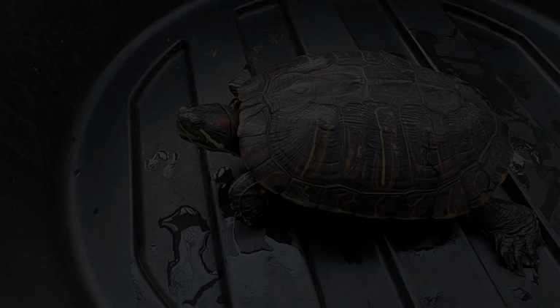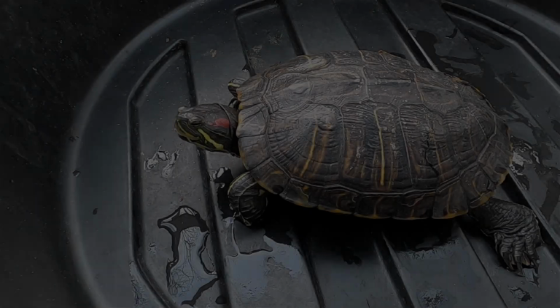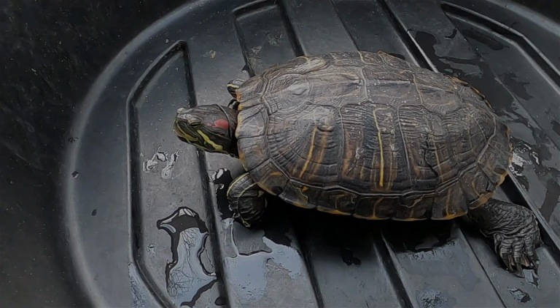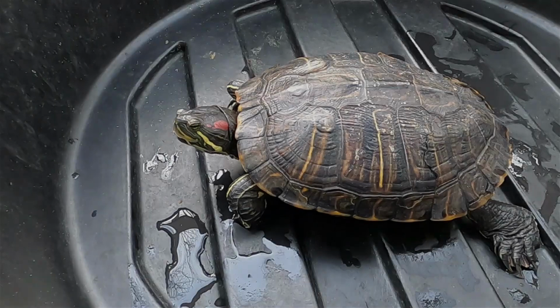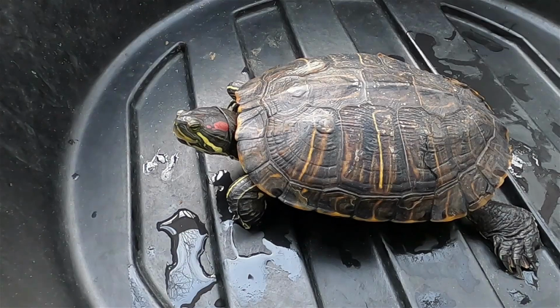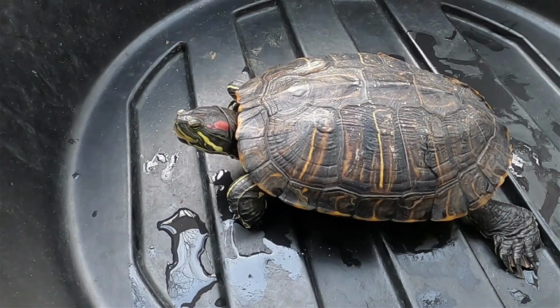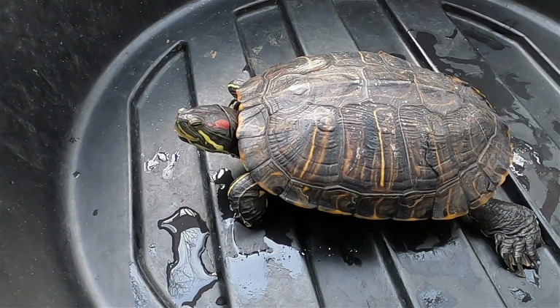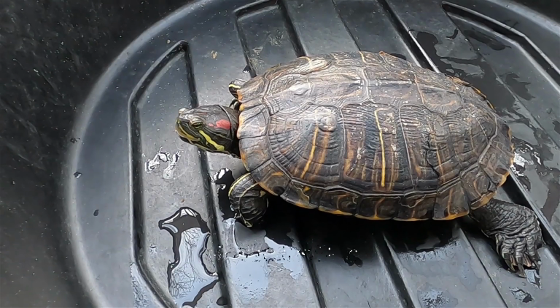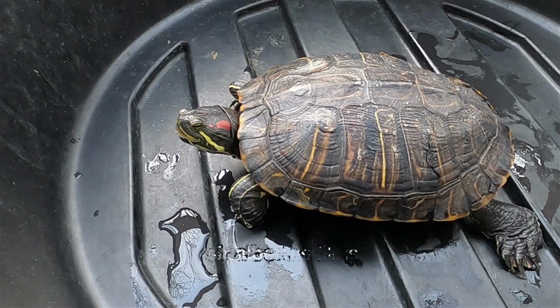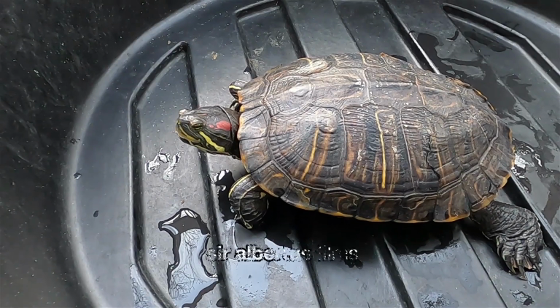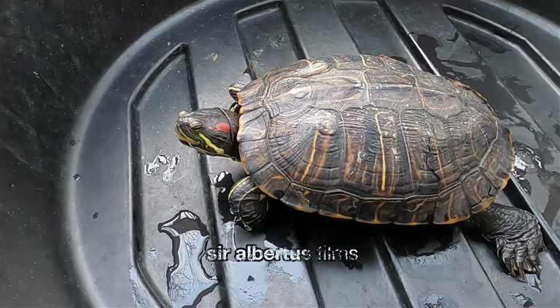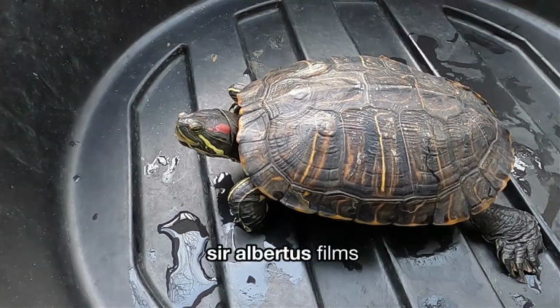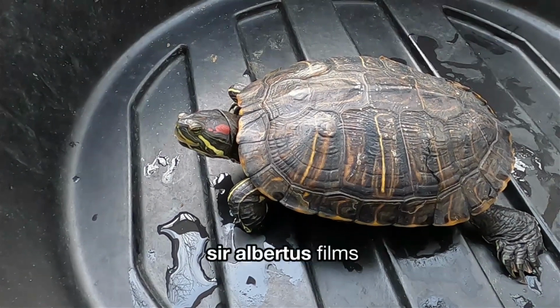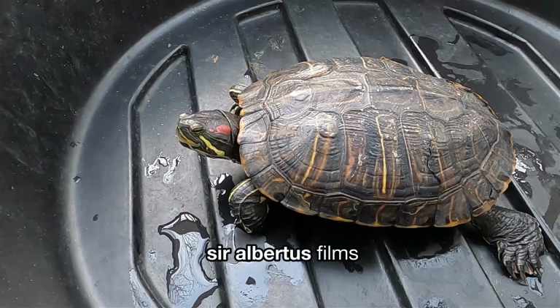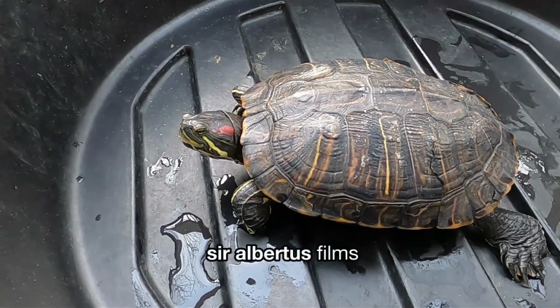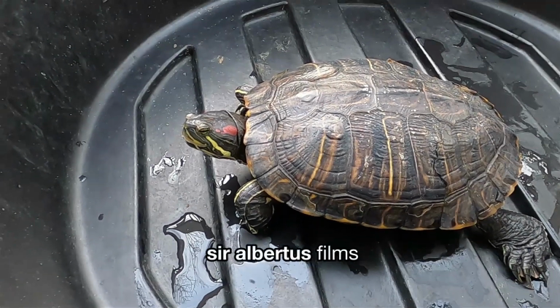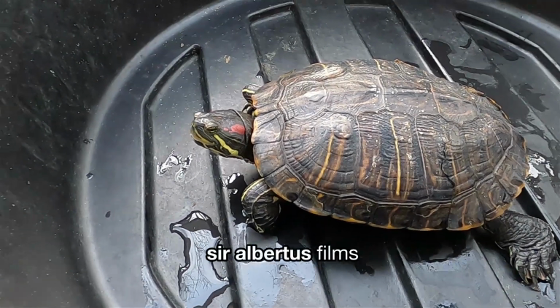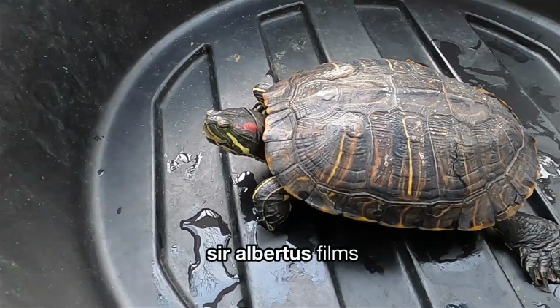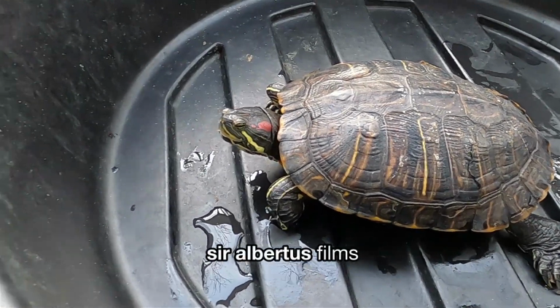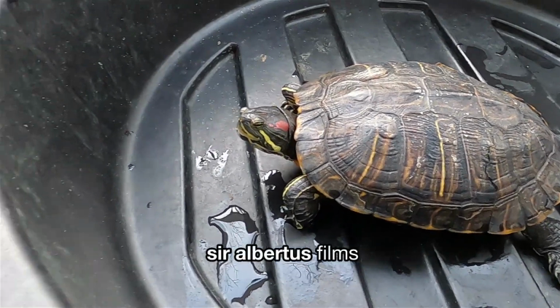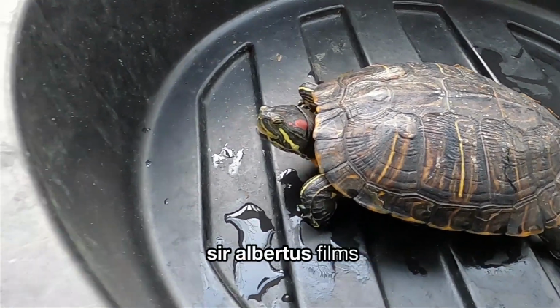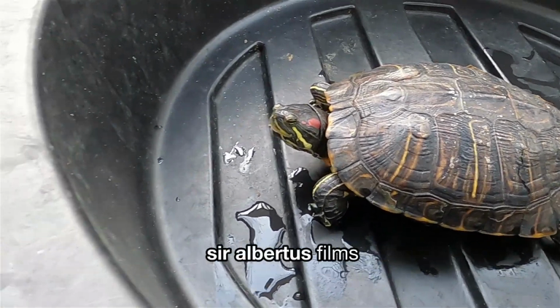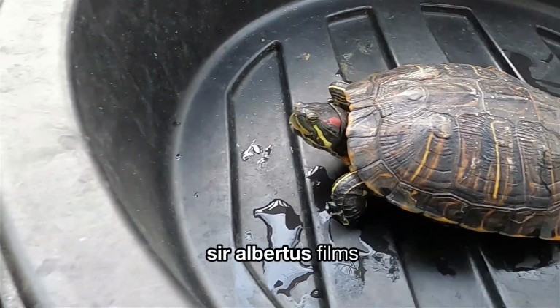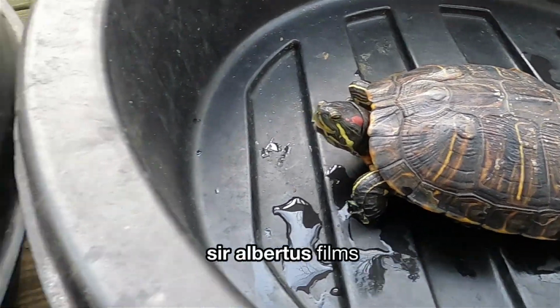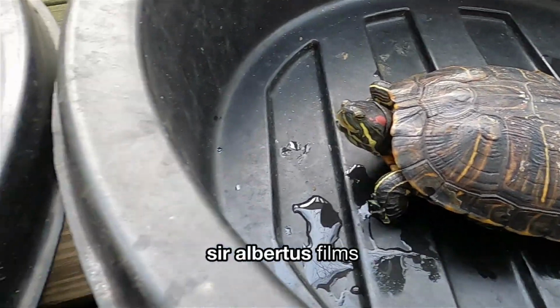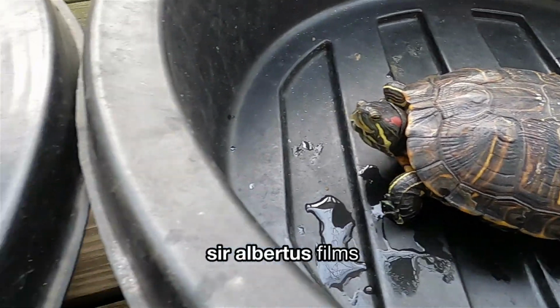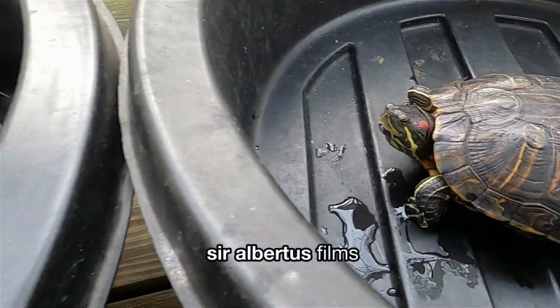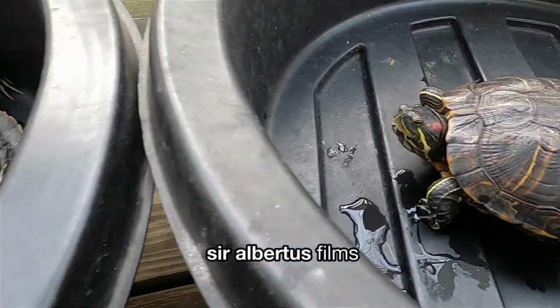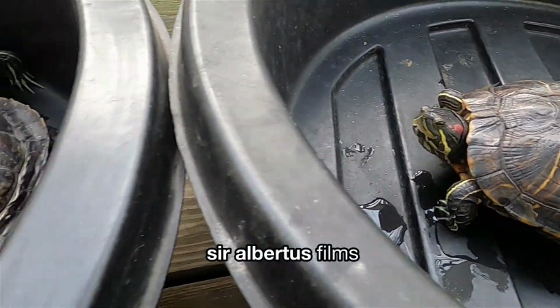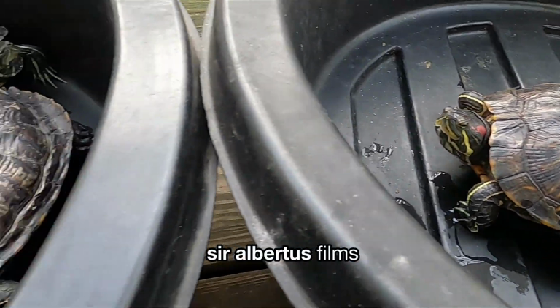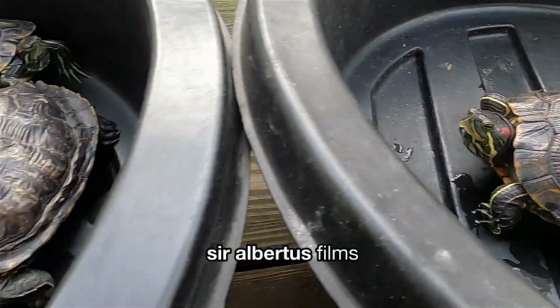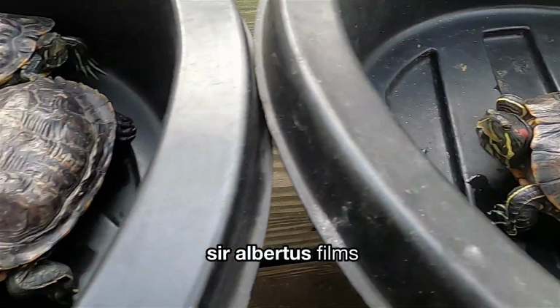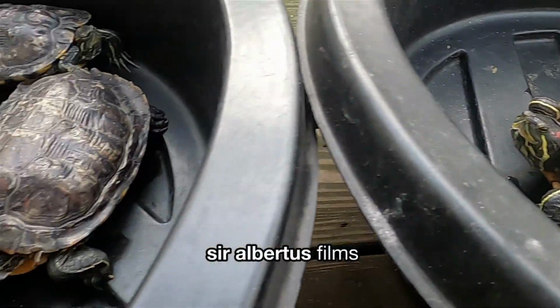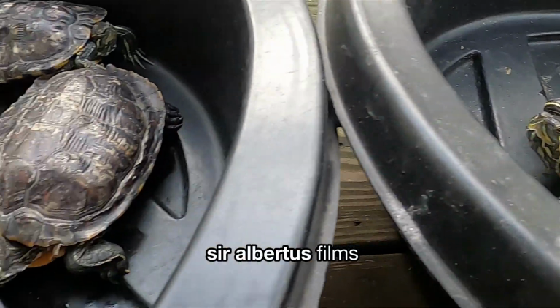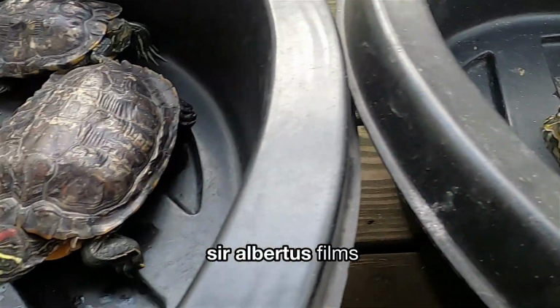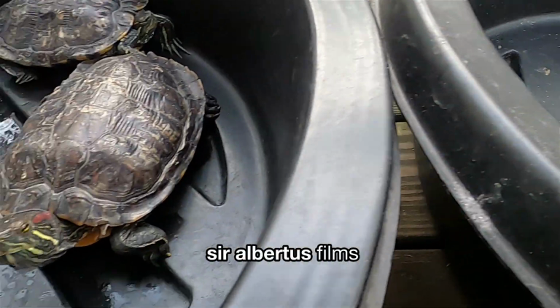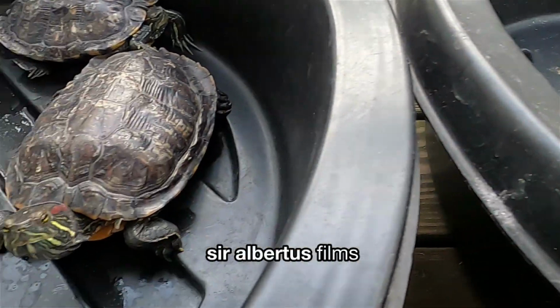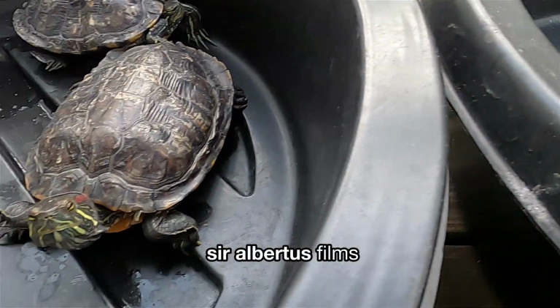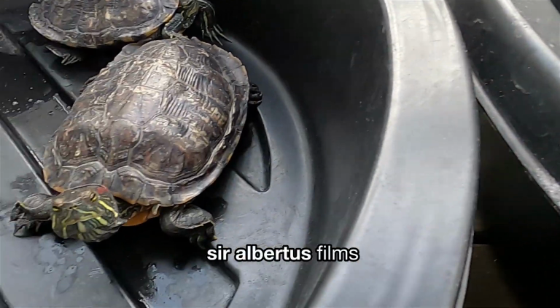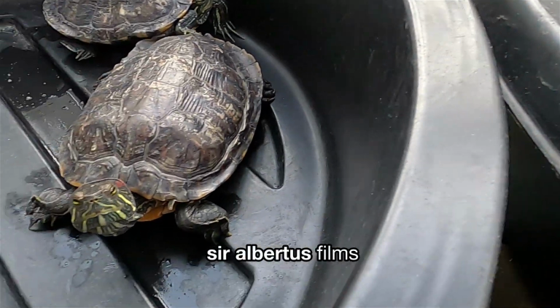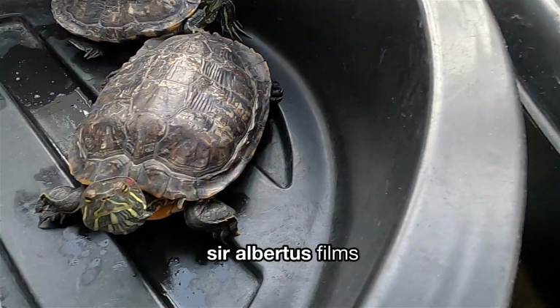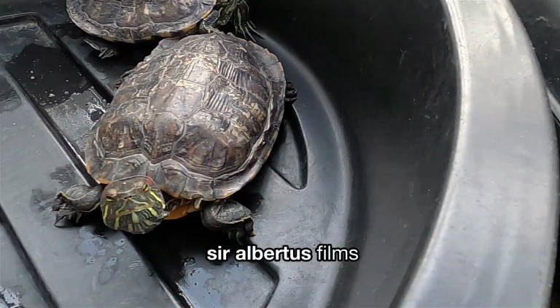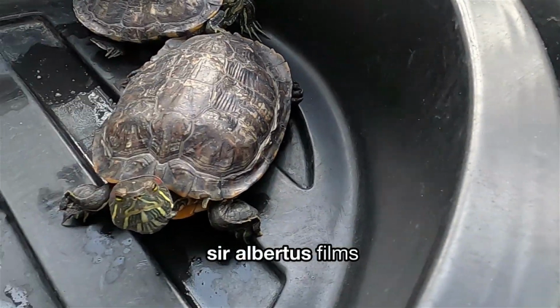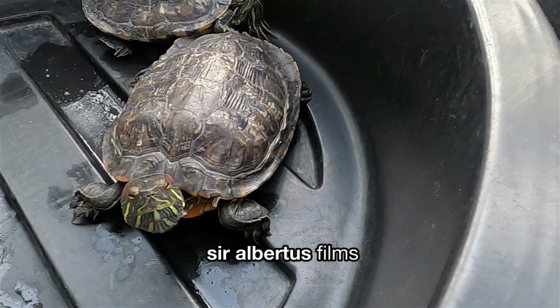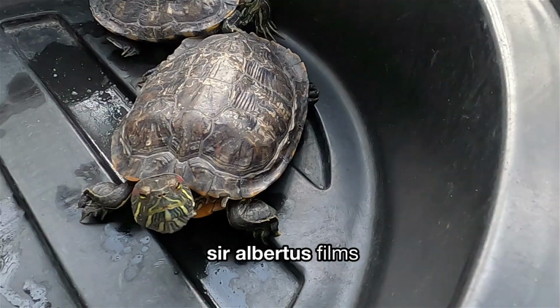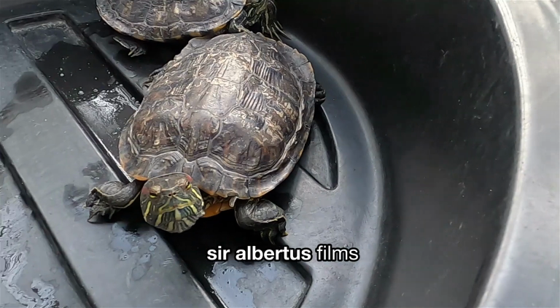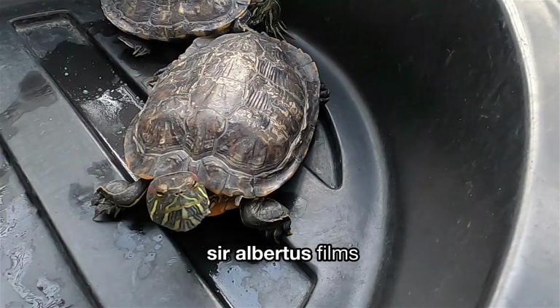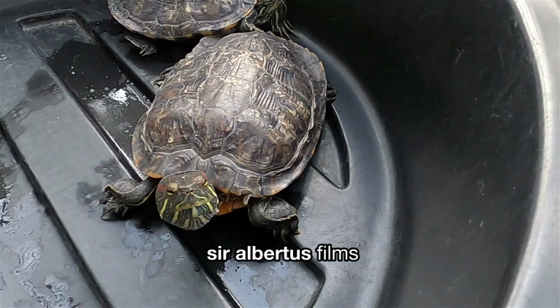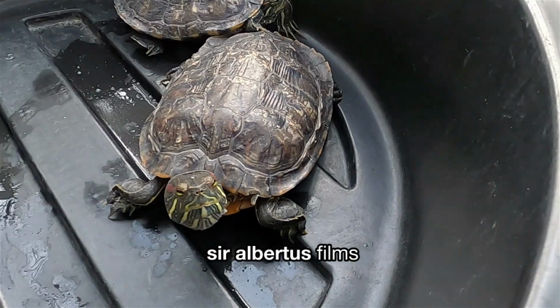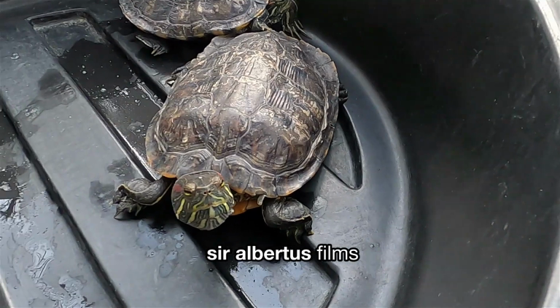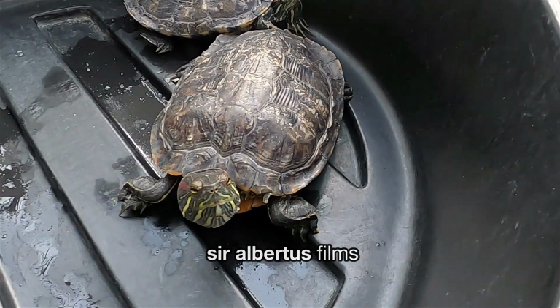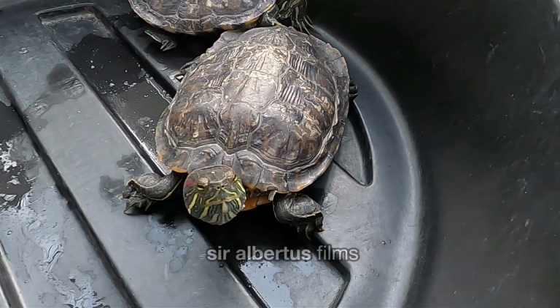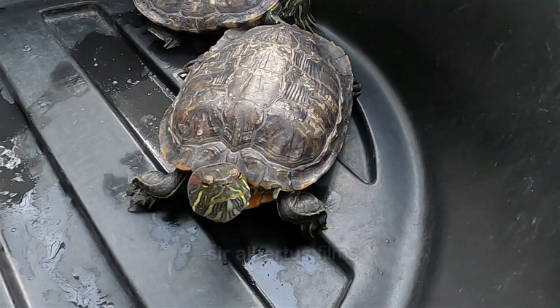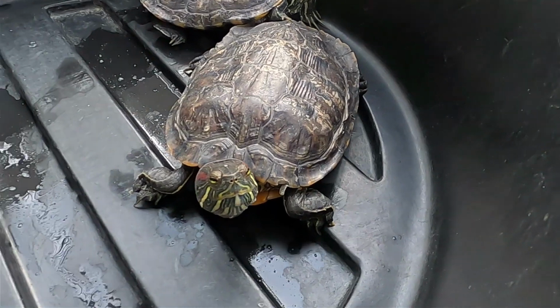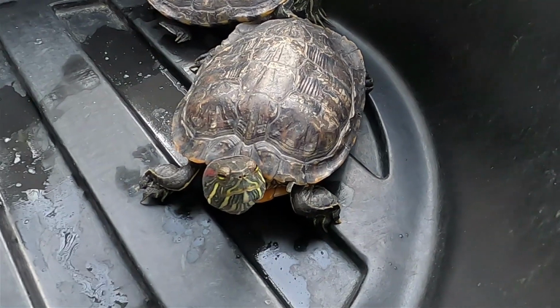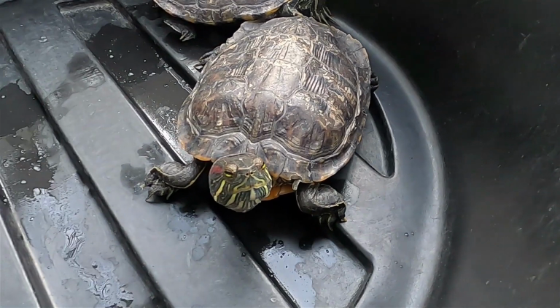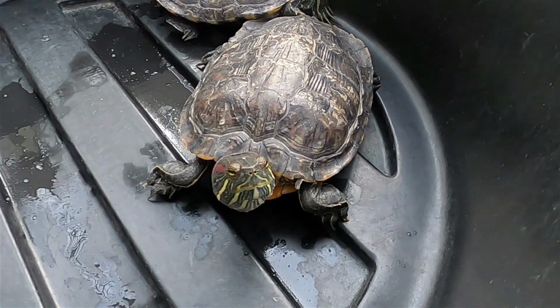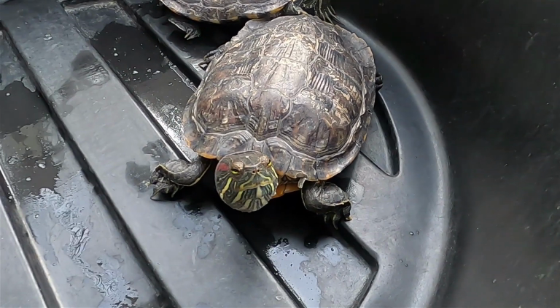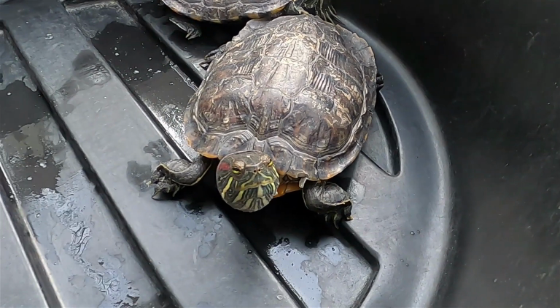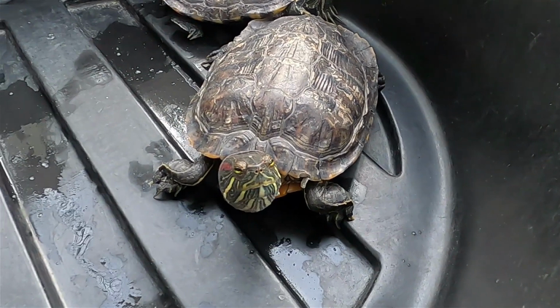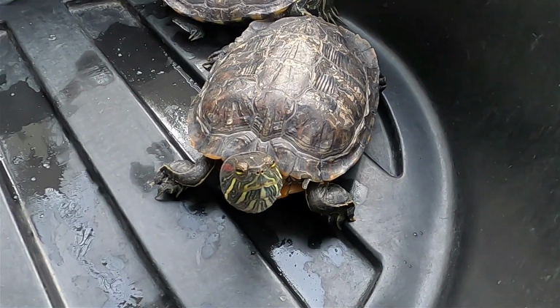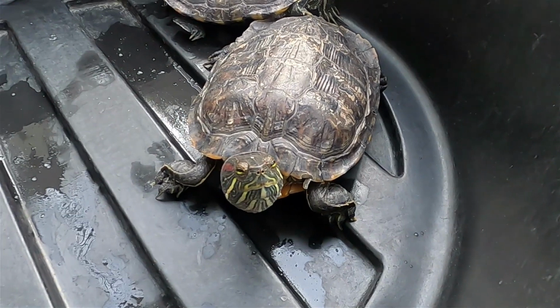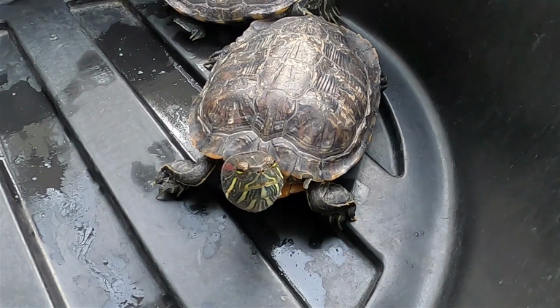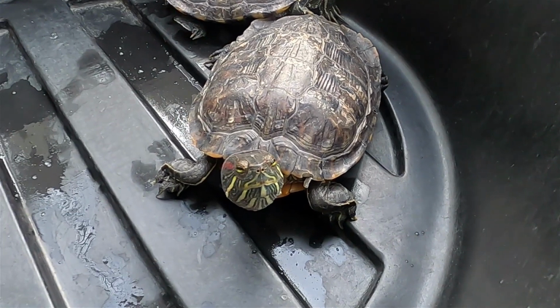Guess what folks, it's turtle time! Here's a question for you: do your pet turtles get enough ultraviolet rays?